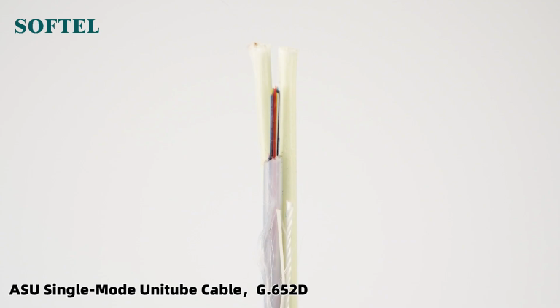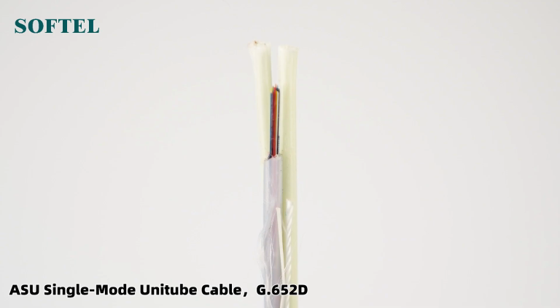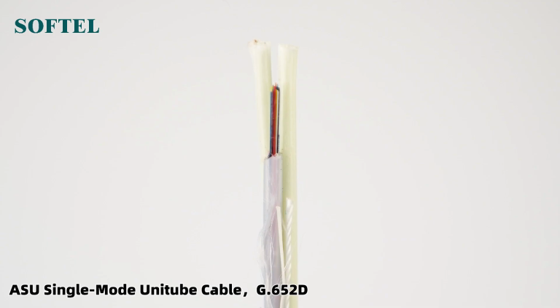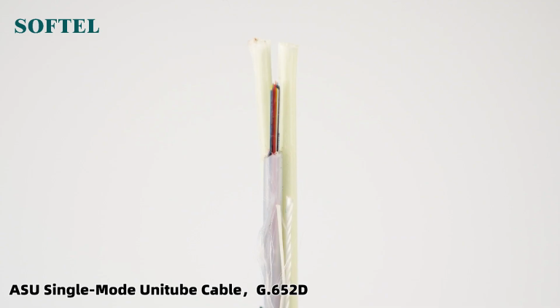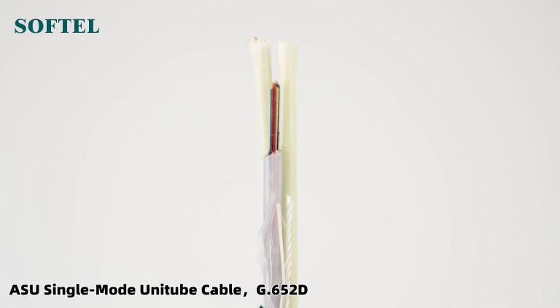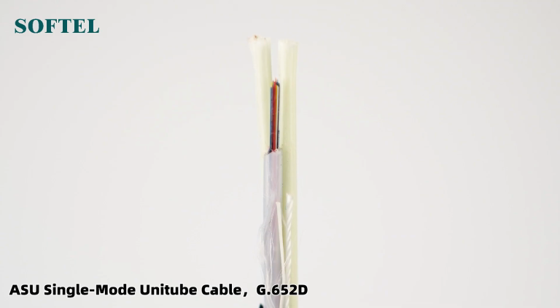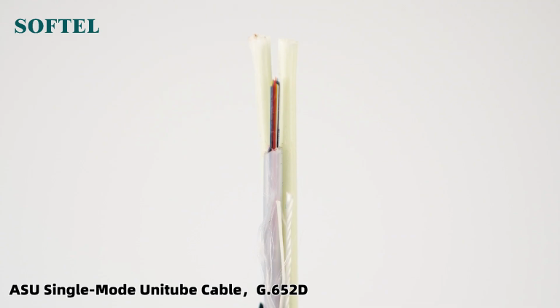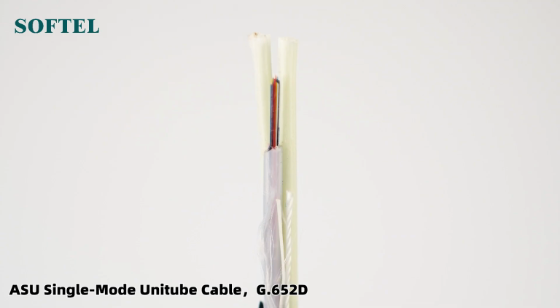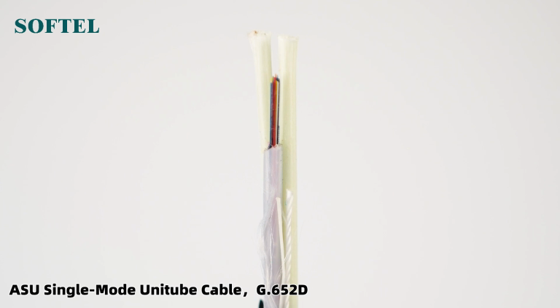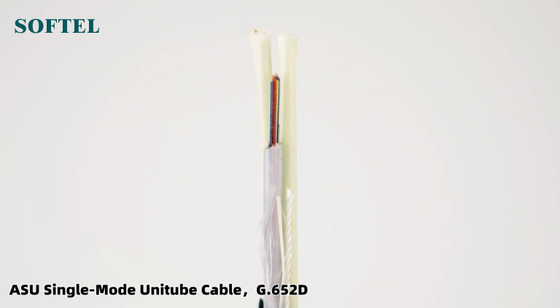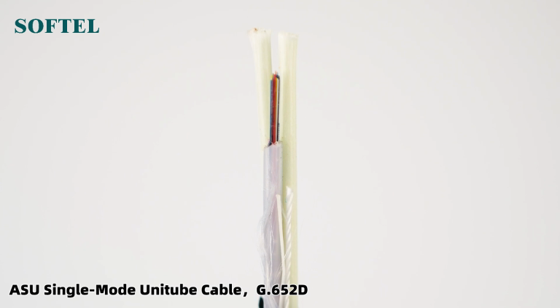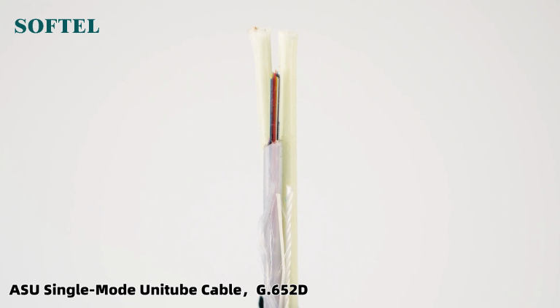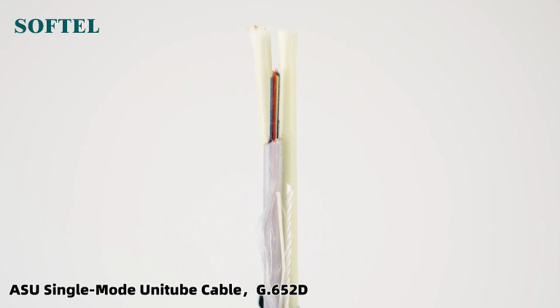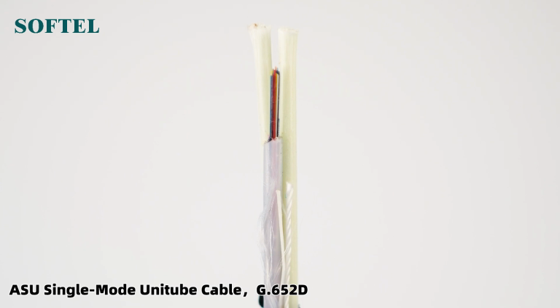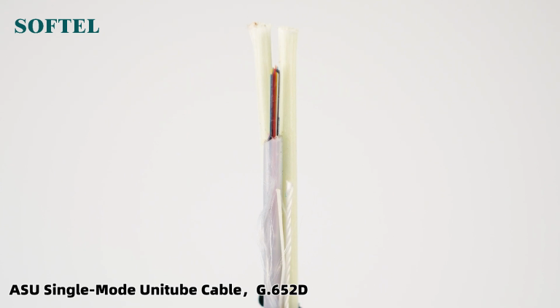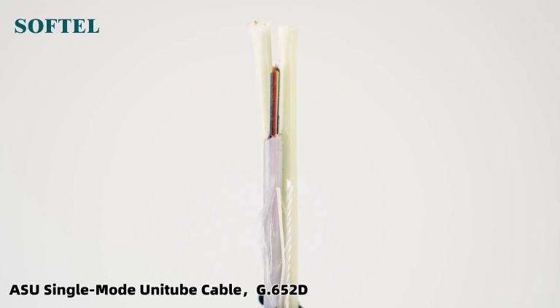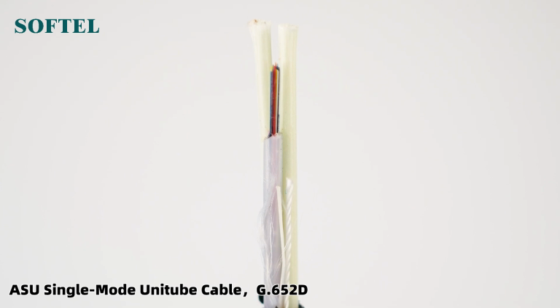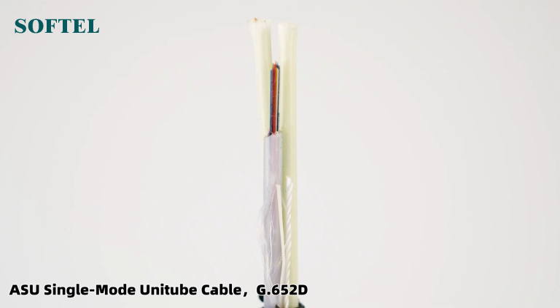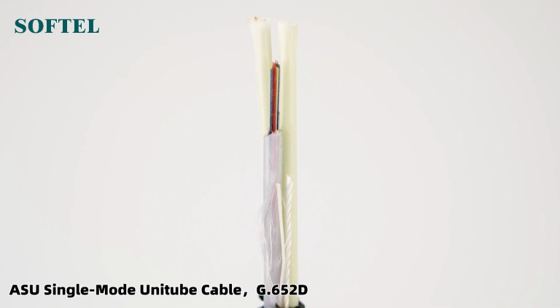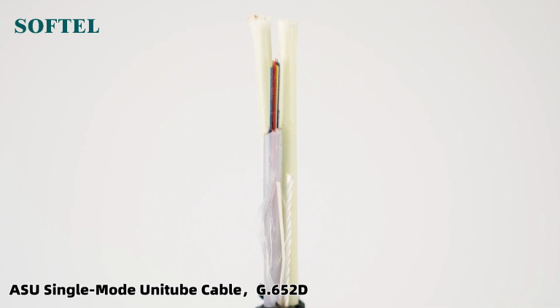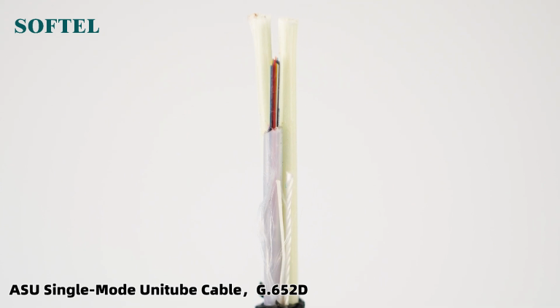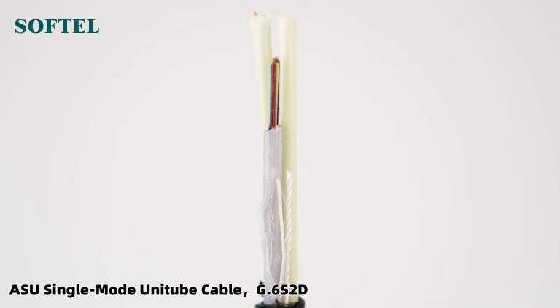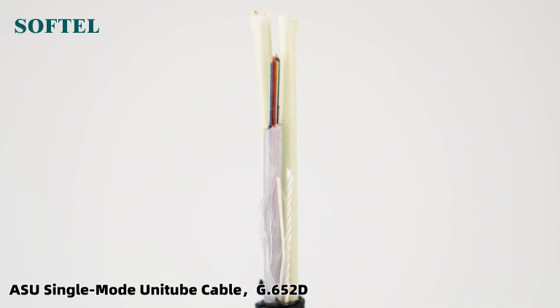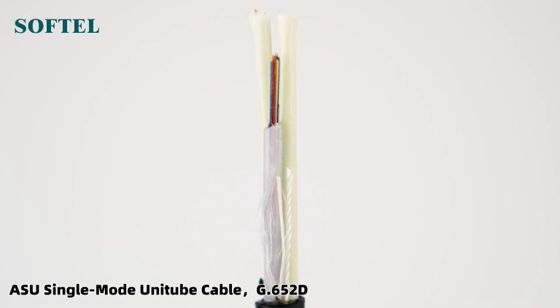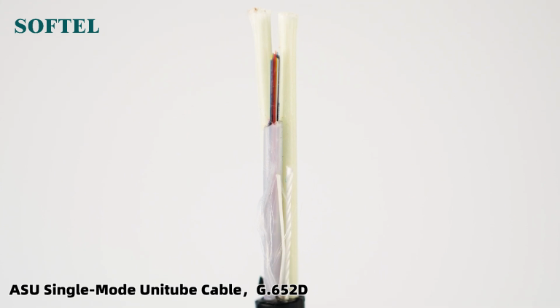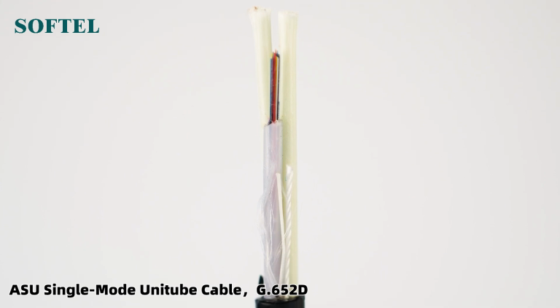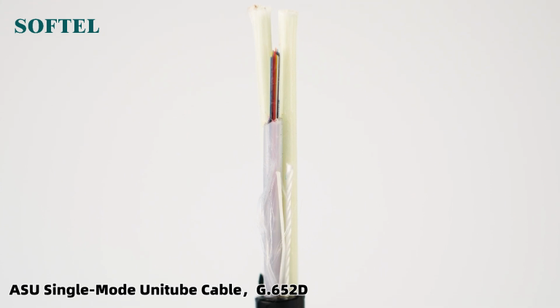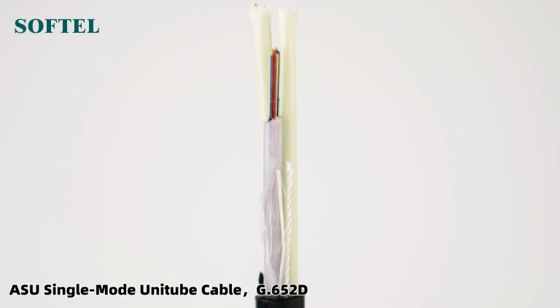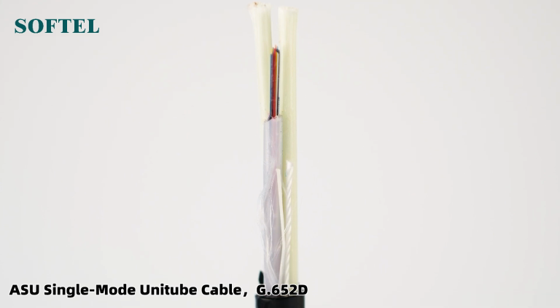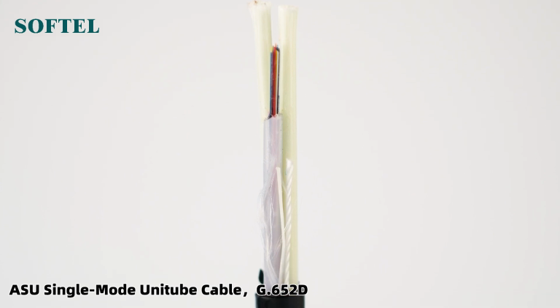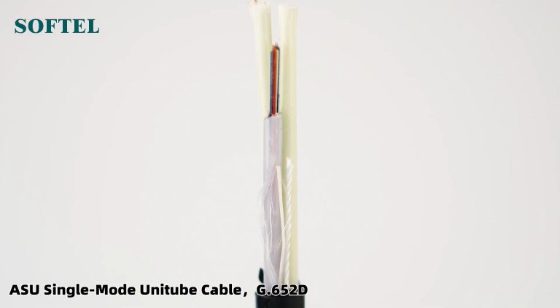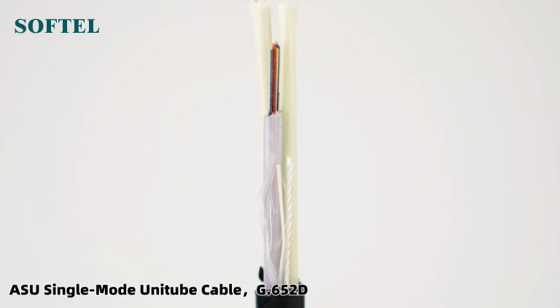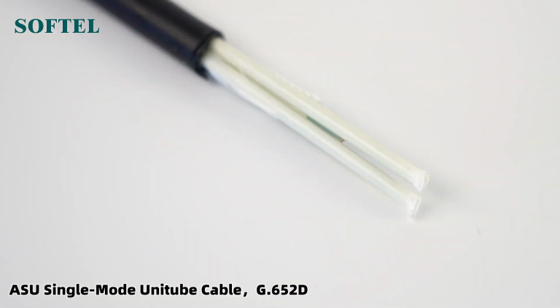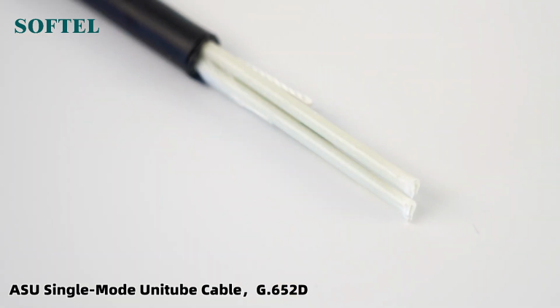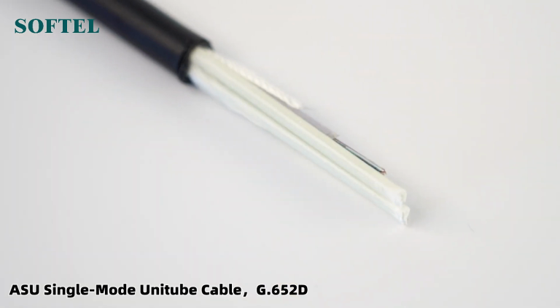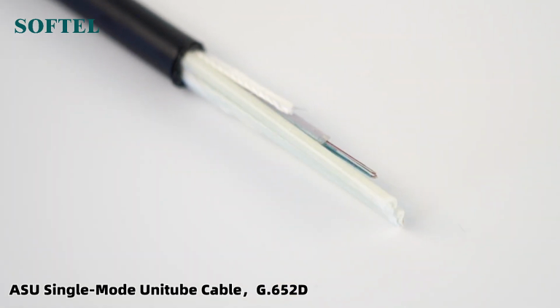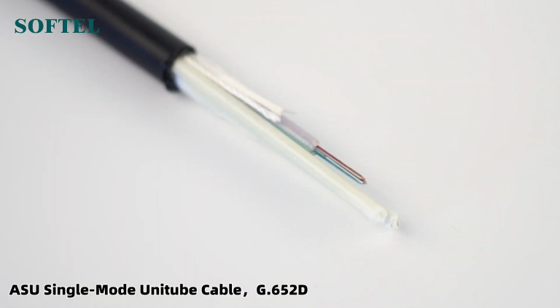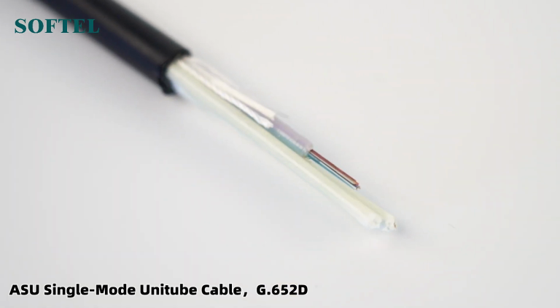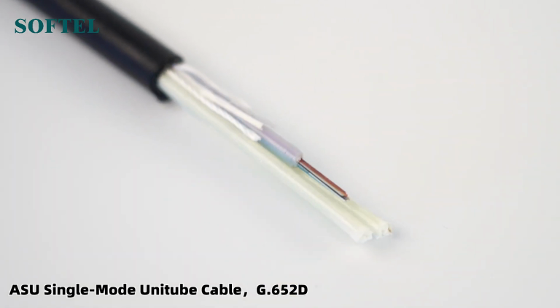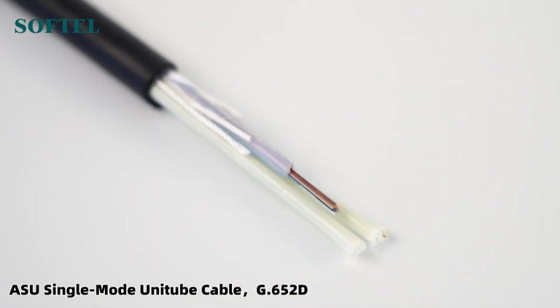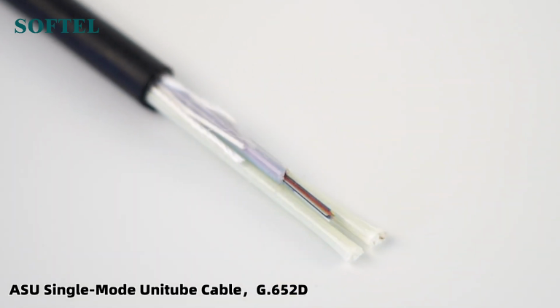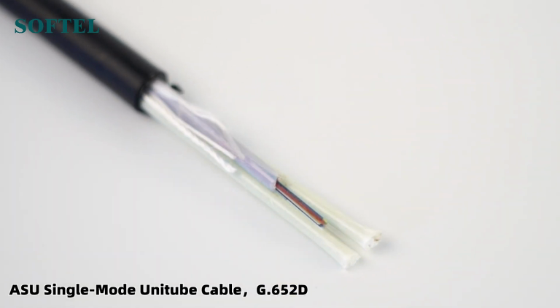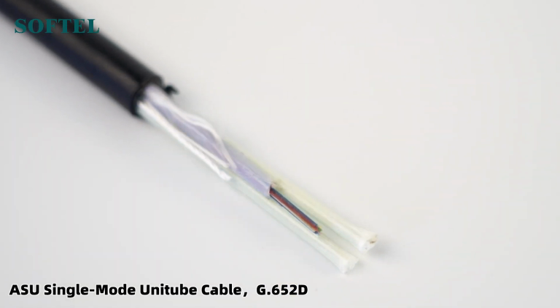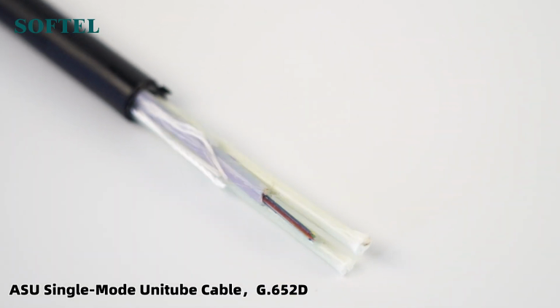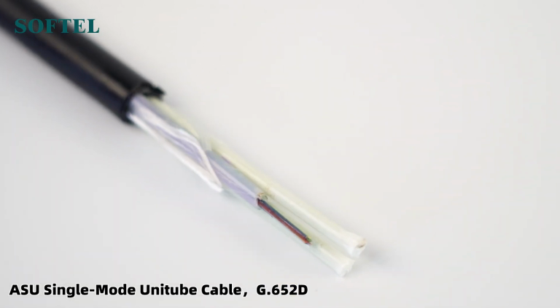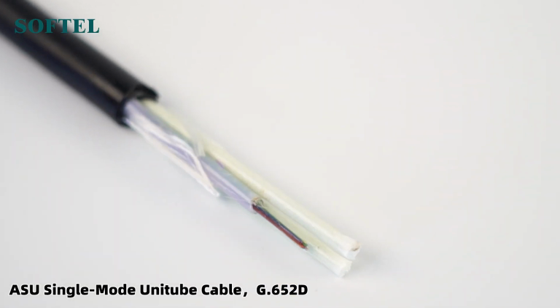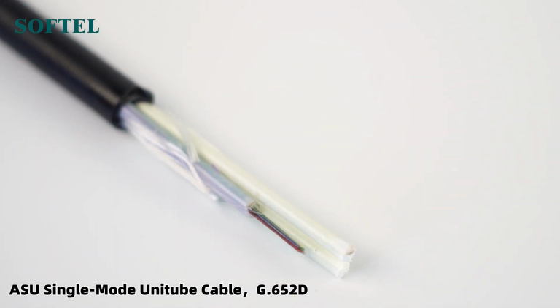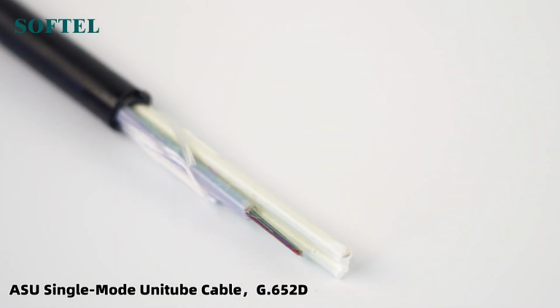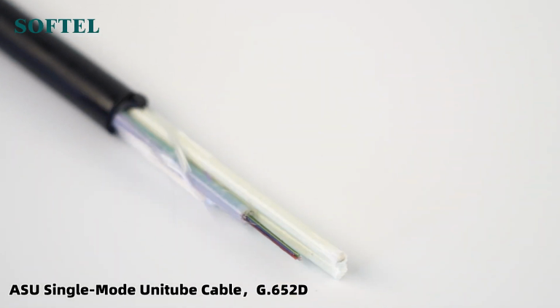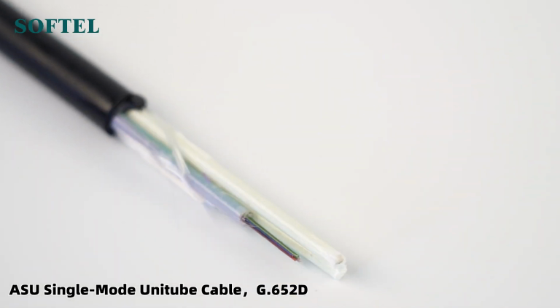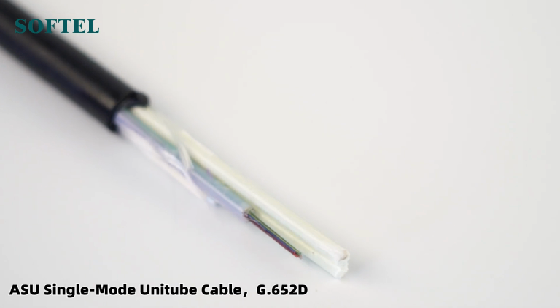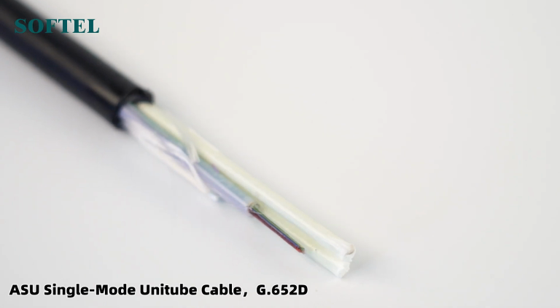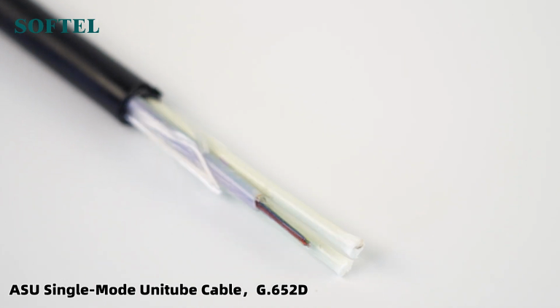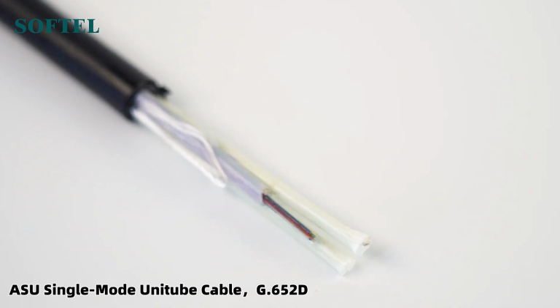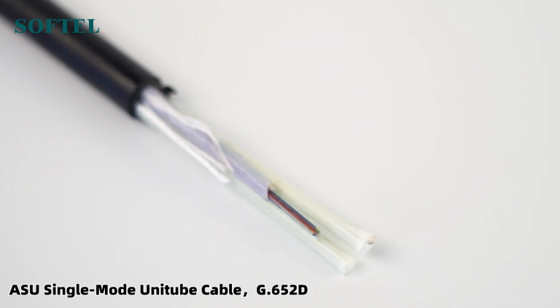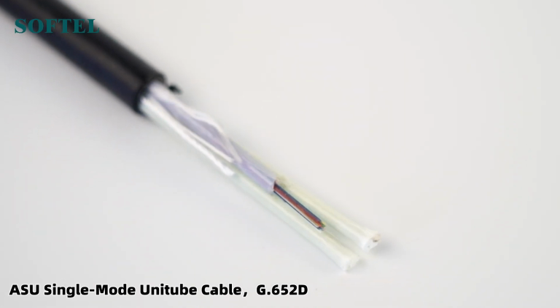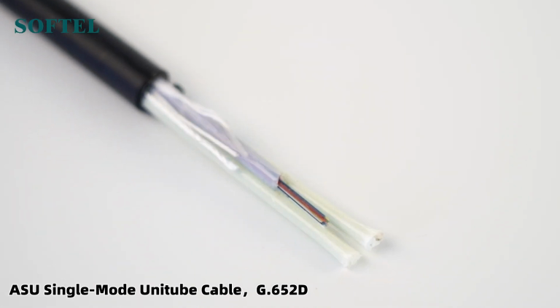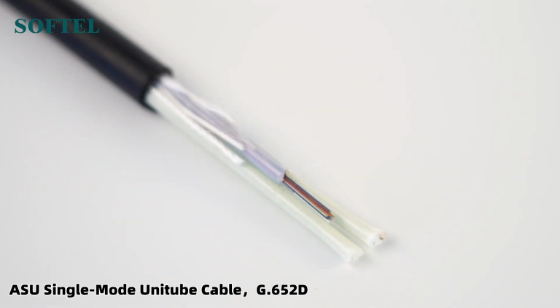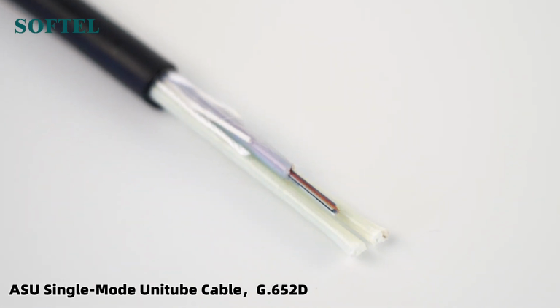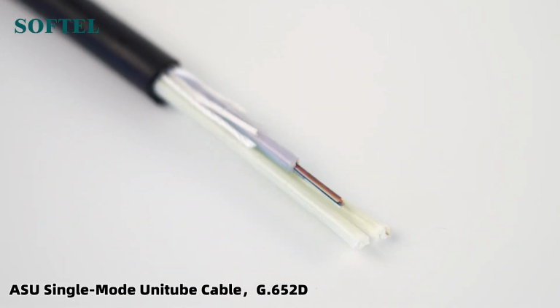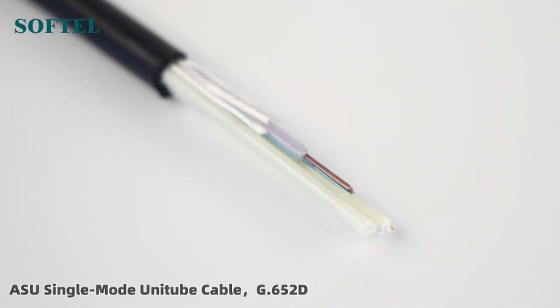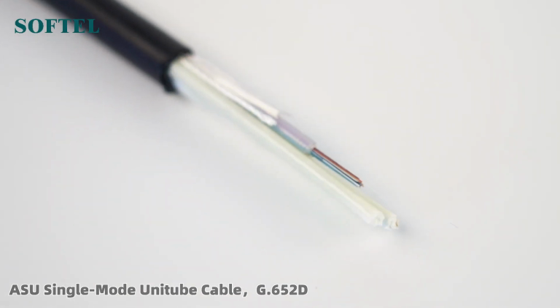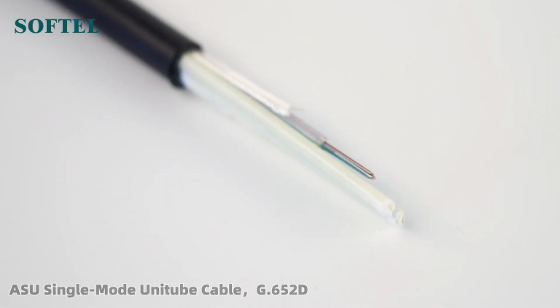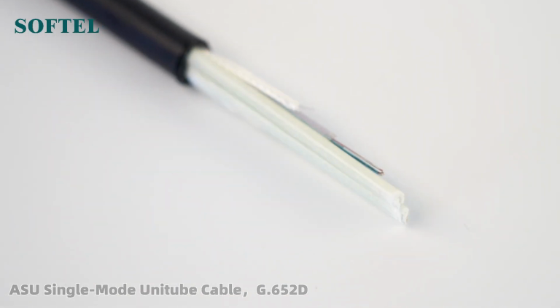GYX TC8S features environmentally friendly material, flexible and easy to bend, with an anti-rat-mite design.